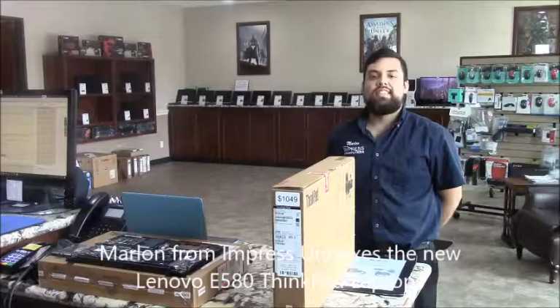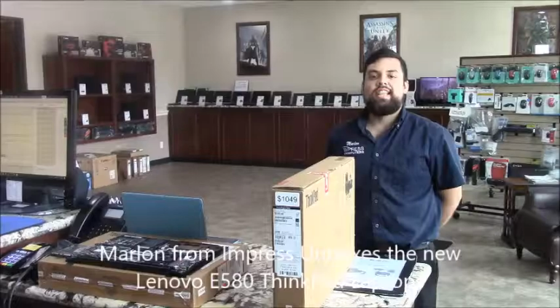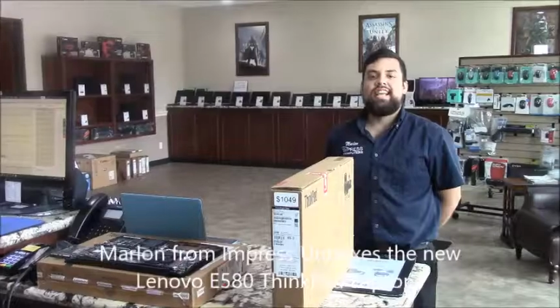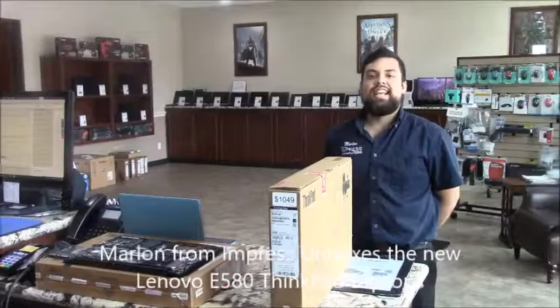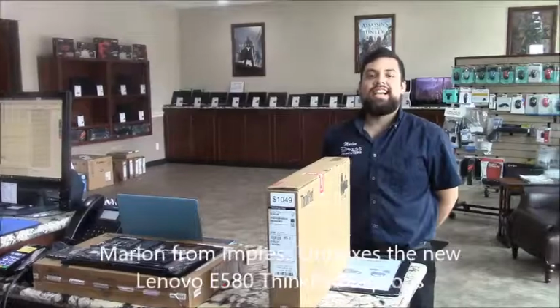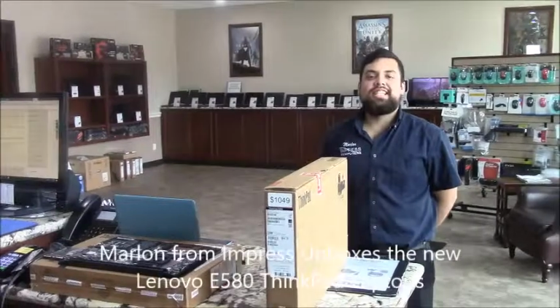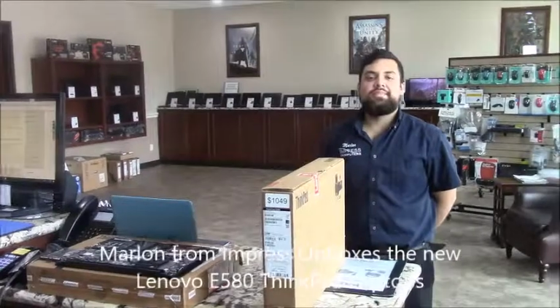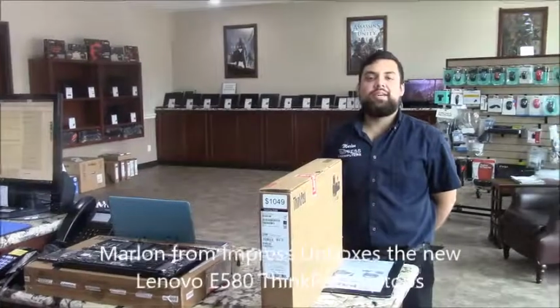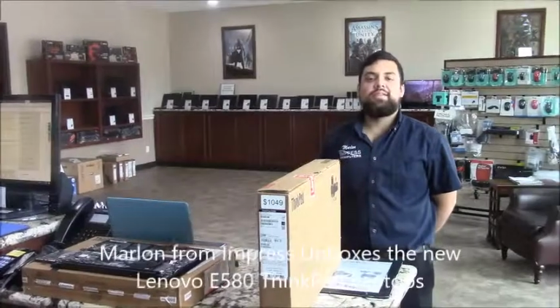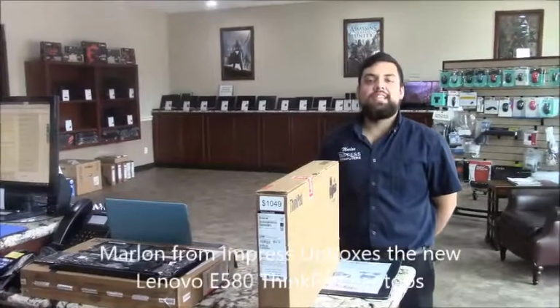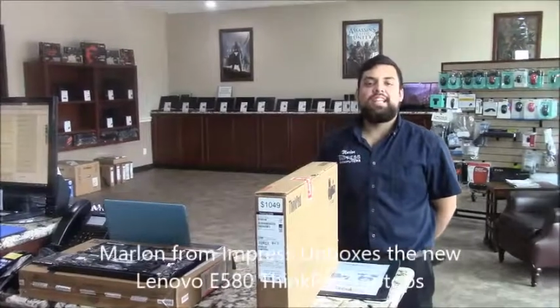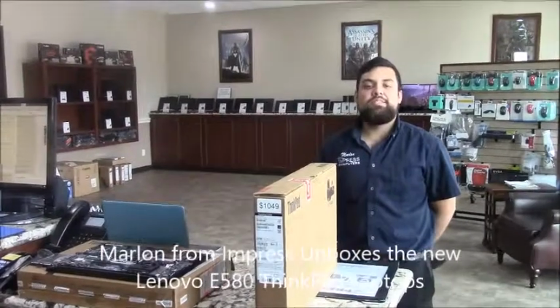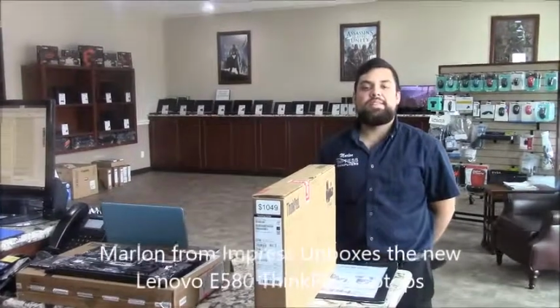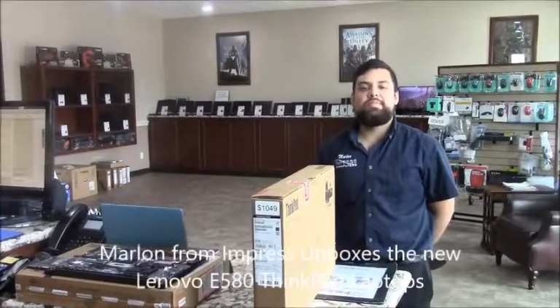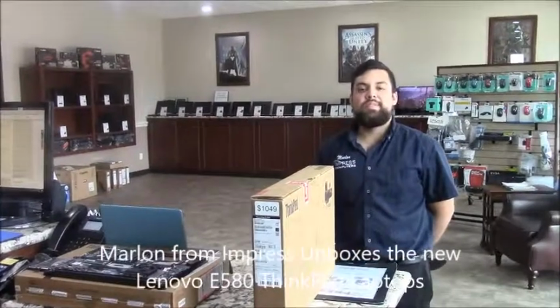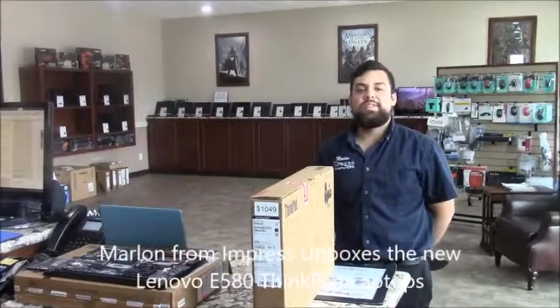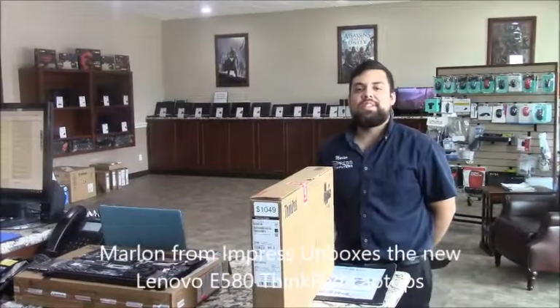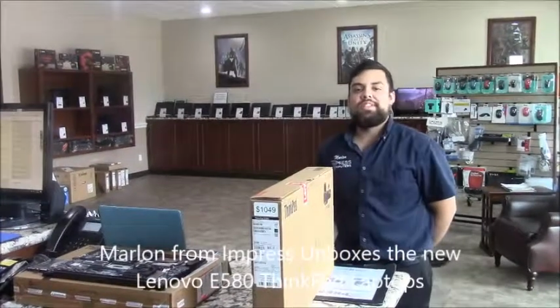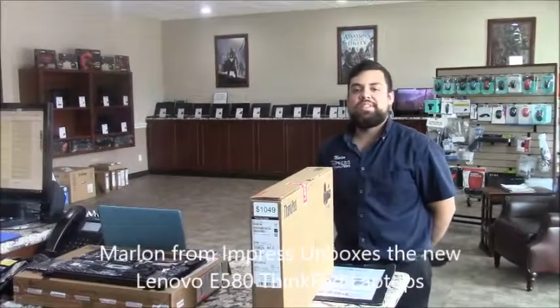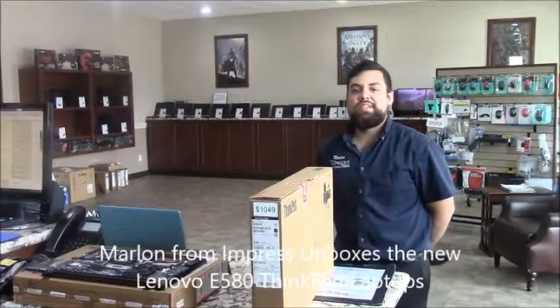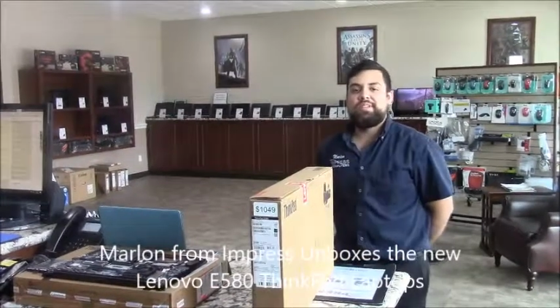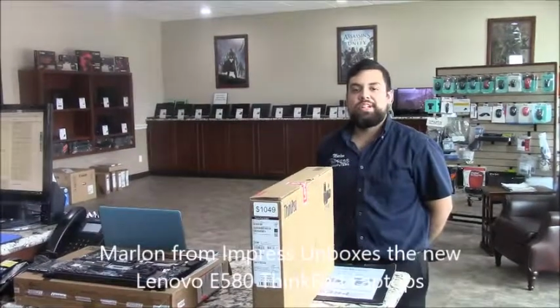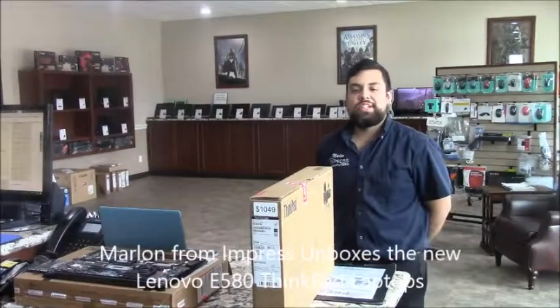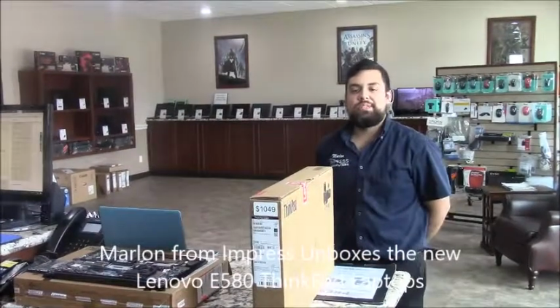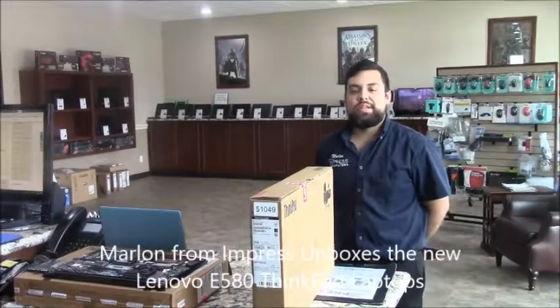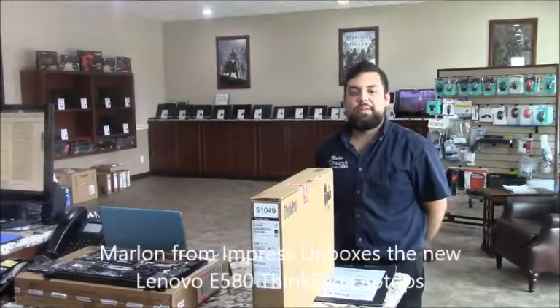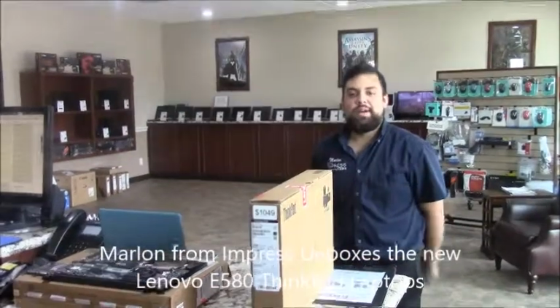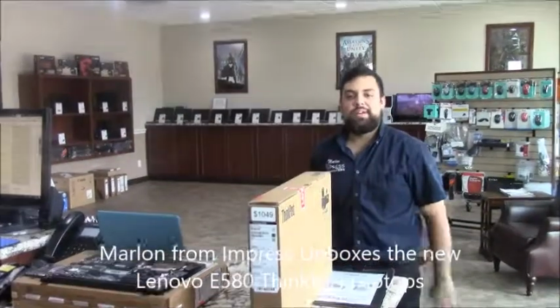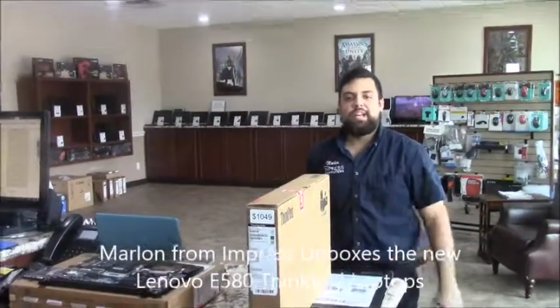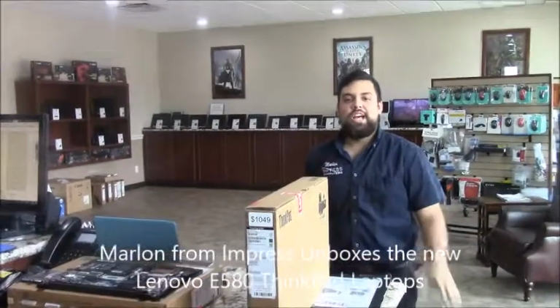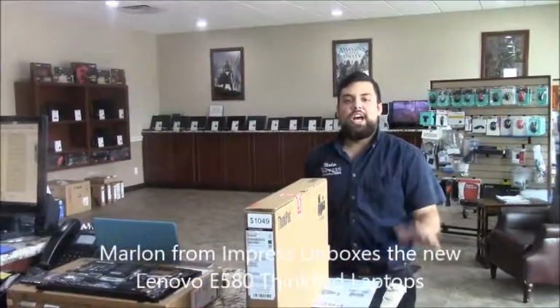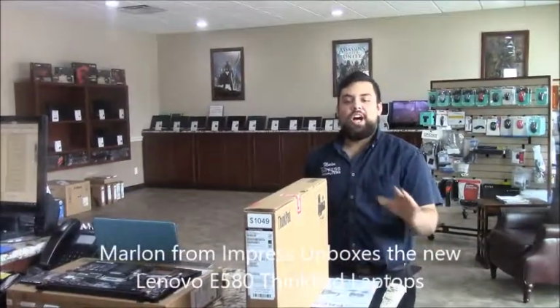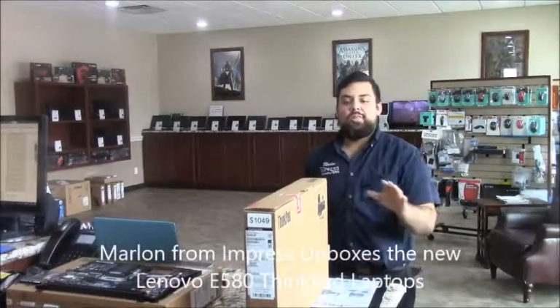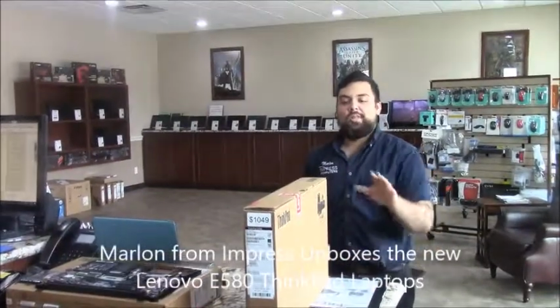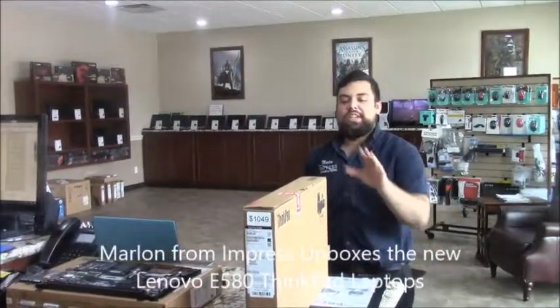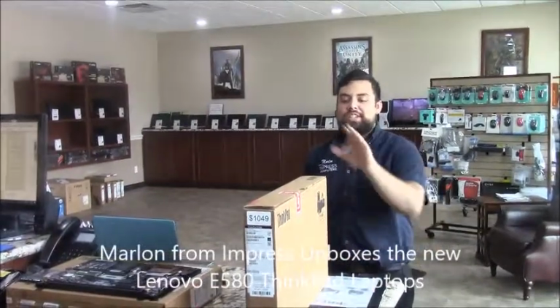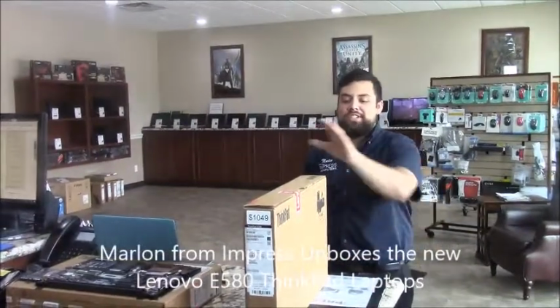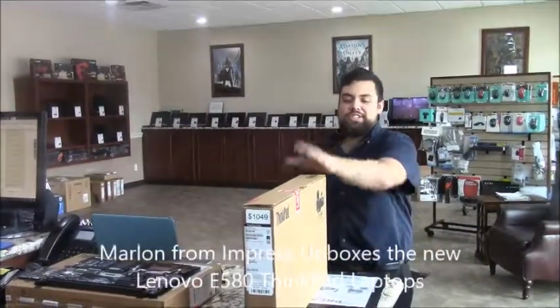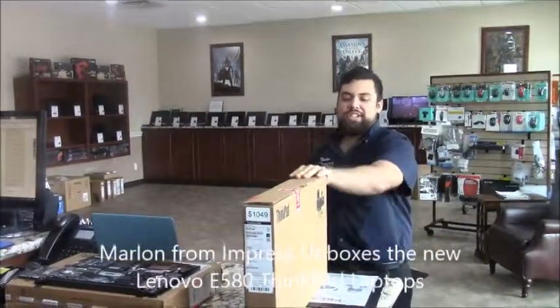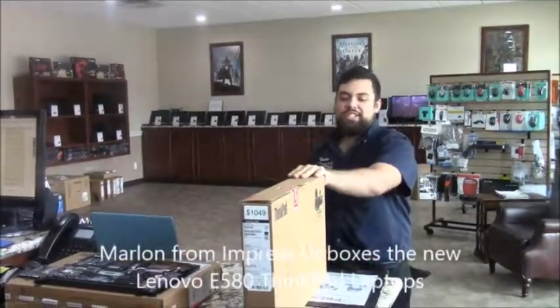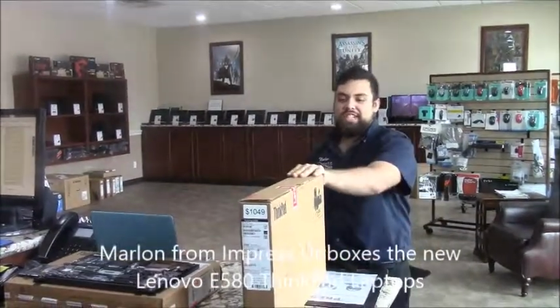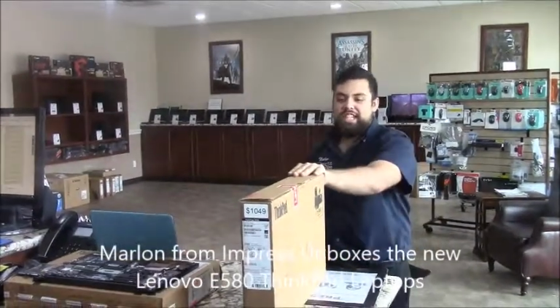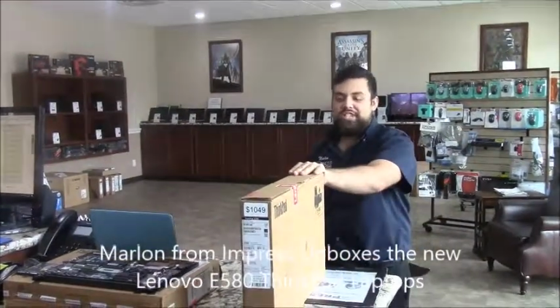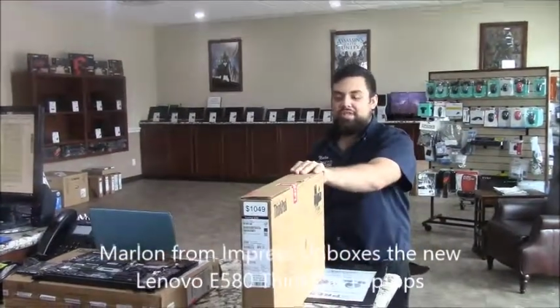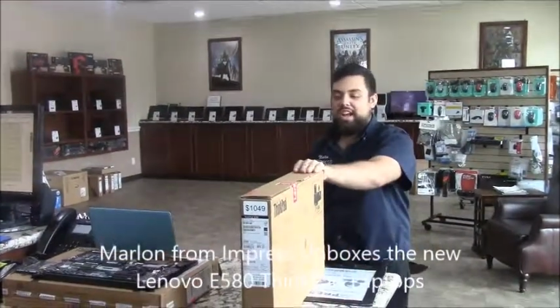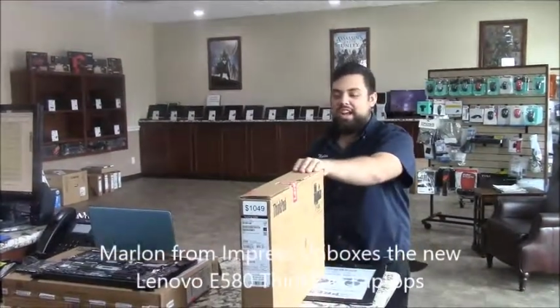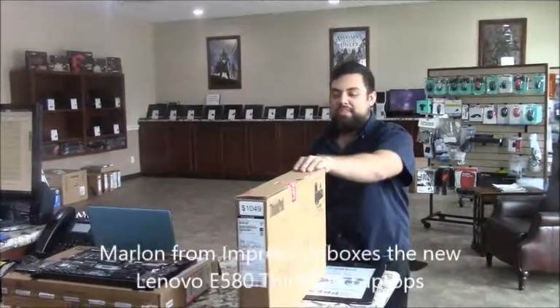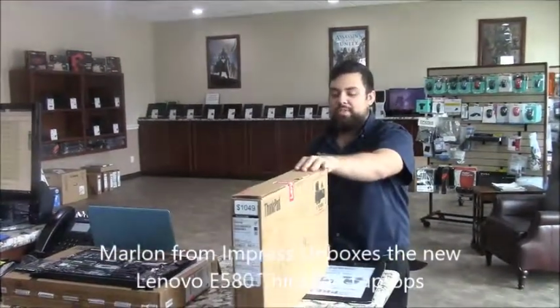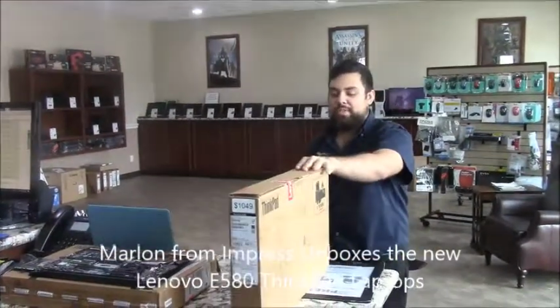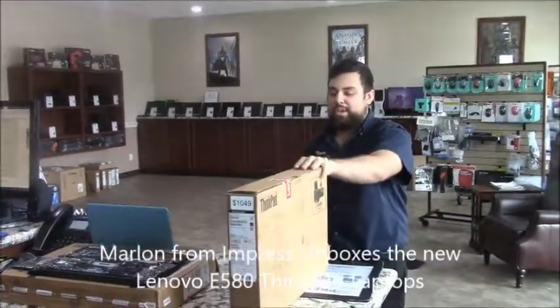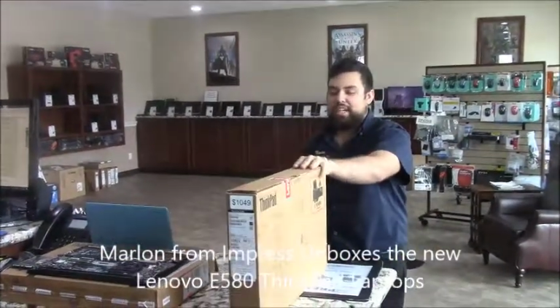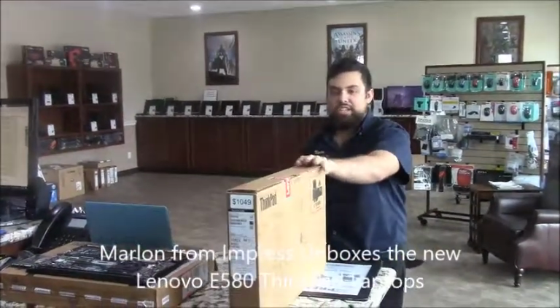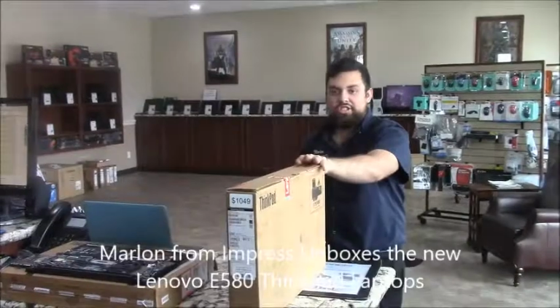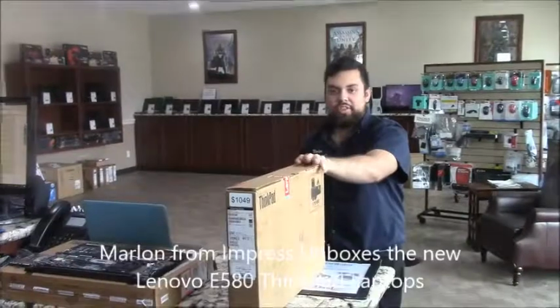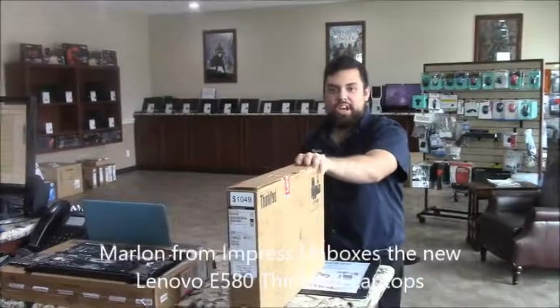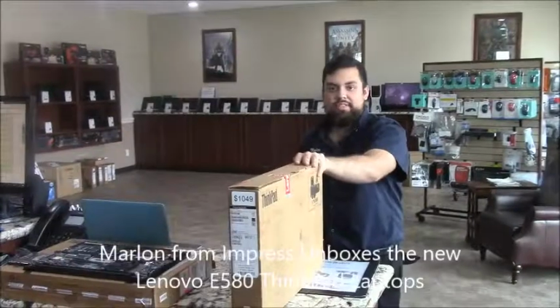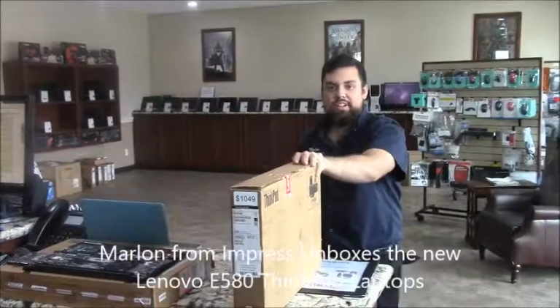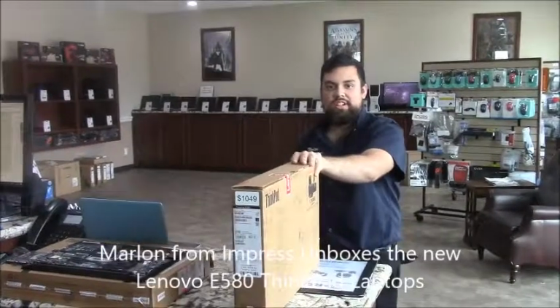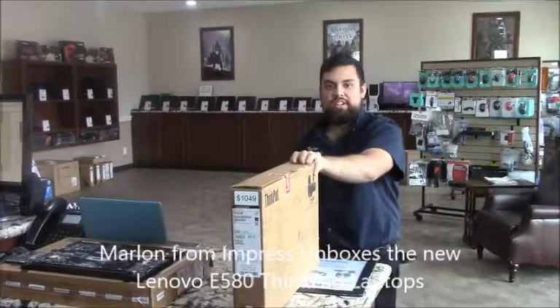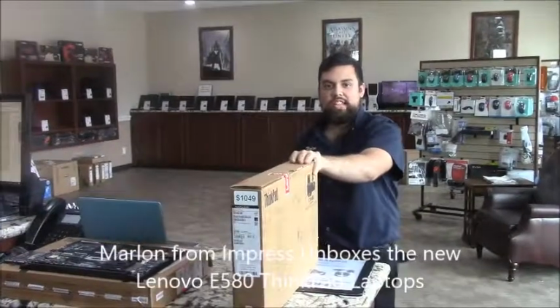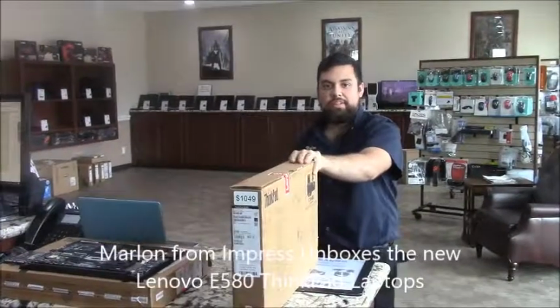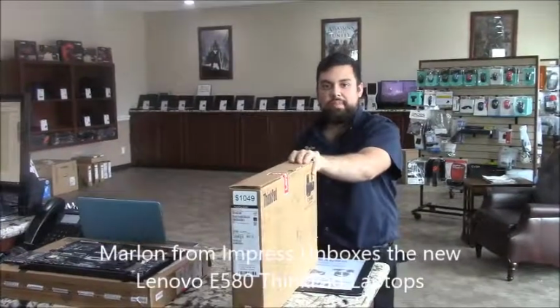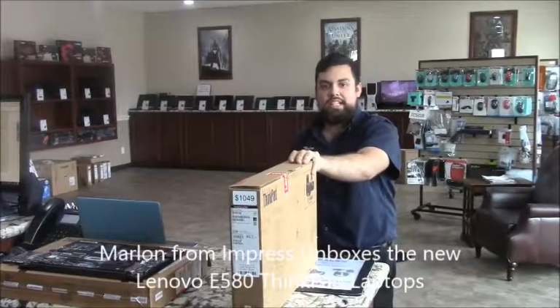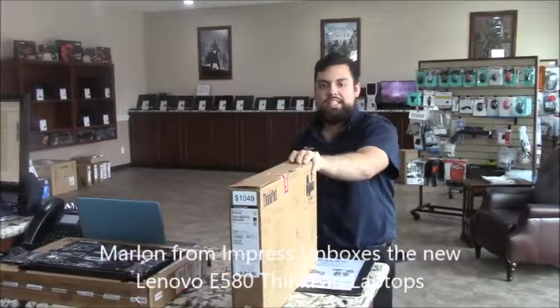Hey guys, Martin with Impress Computers. Today we're going to talk about upgrading your solid-state drive or regular drive on the ThinkPads.